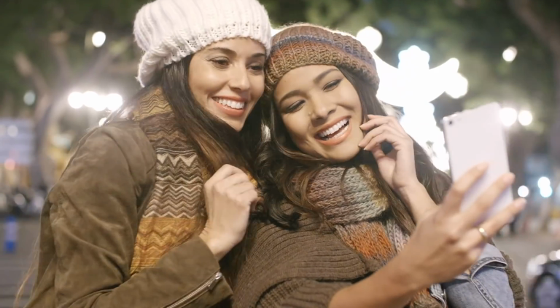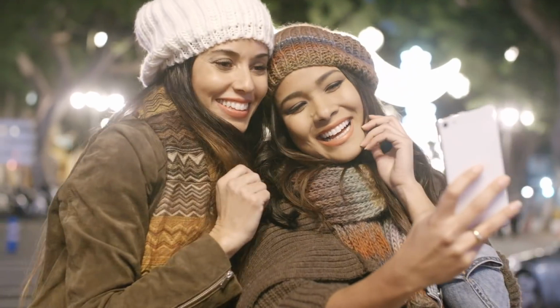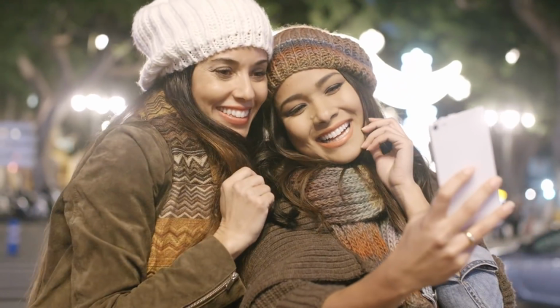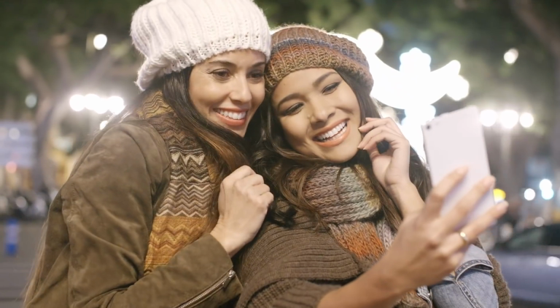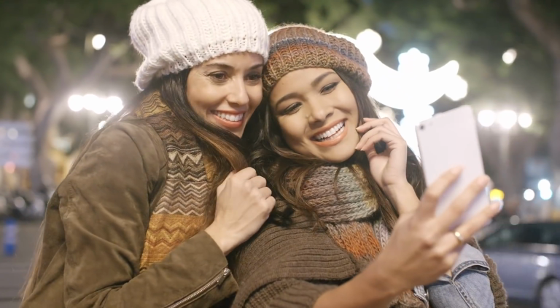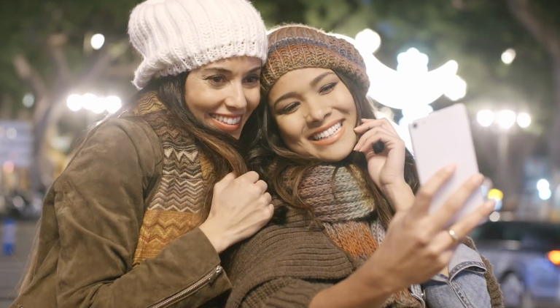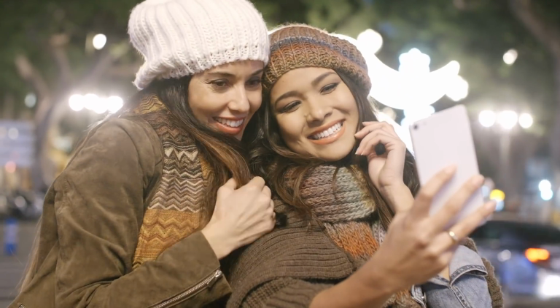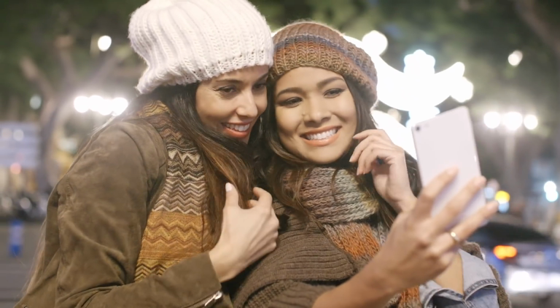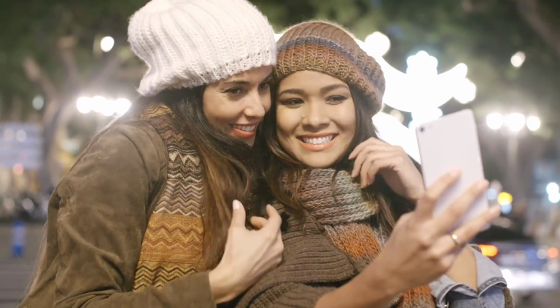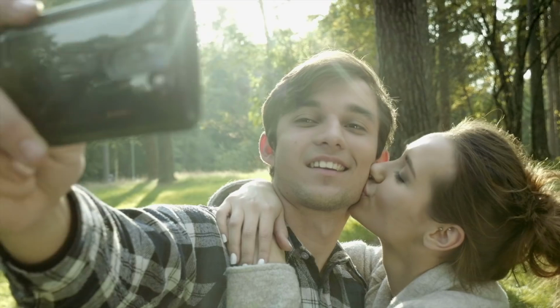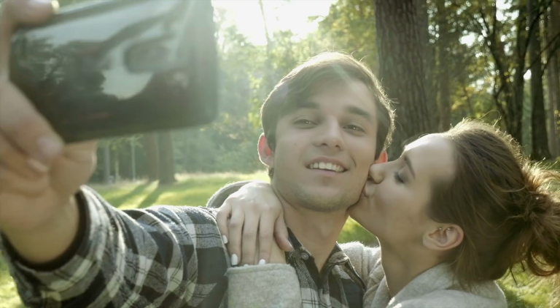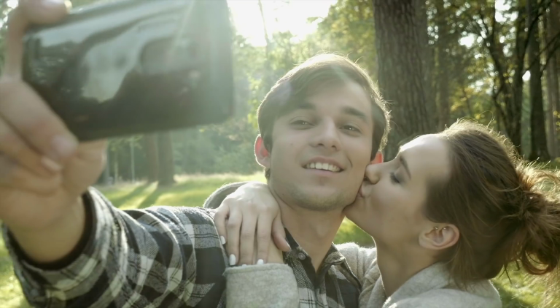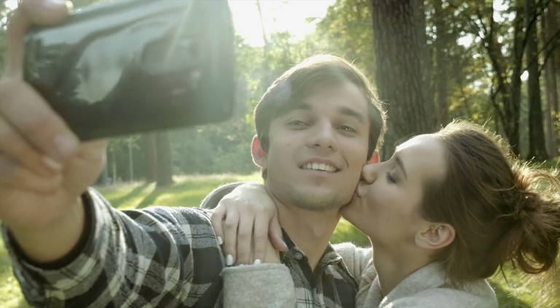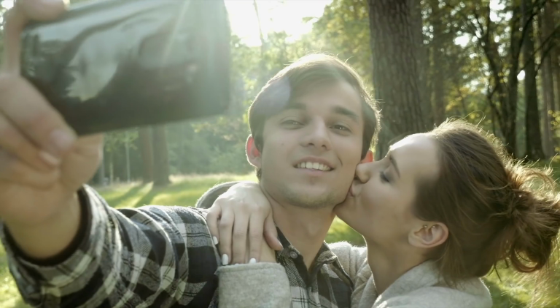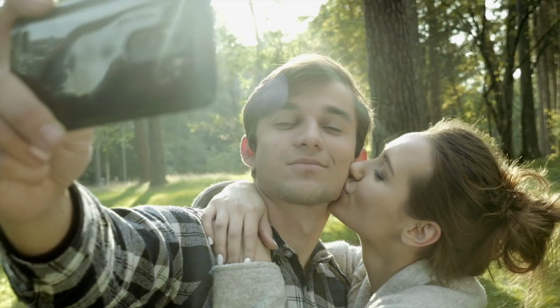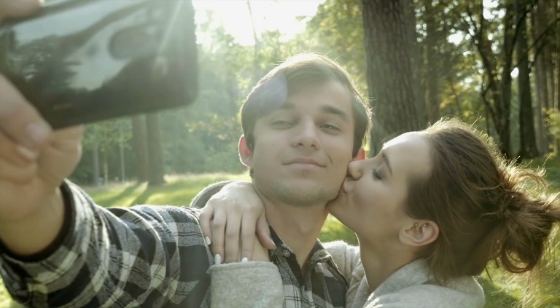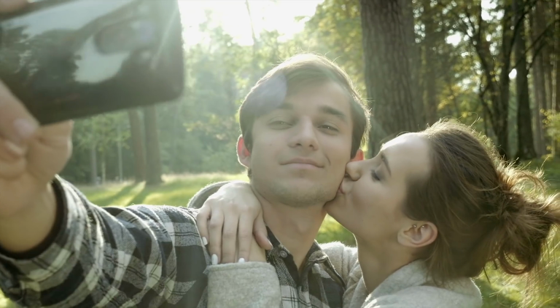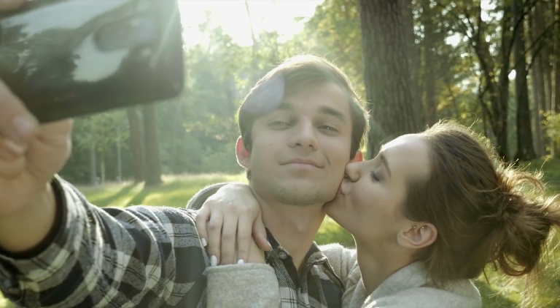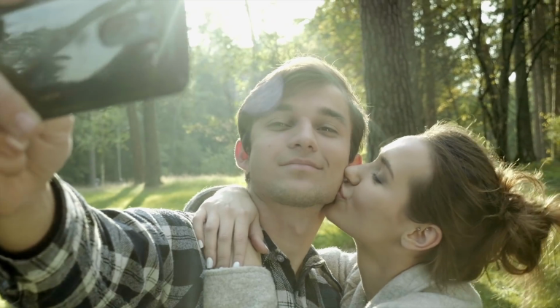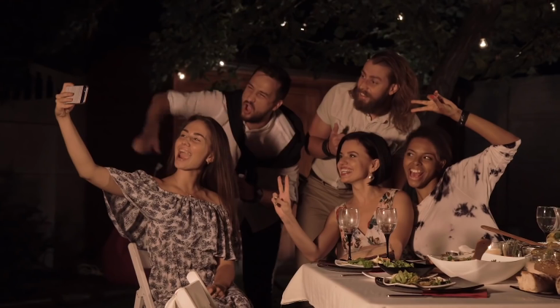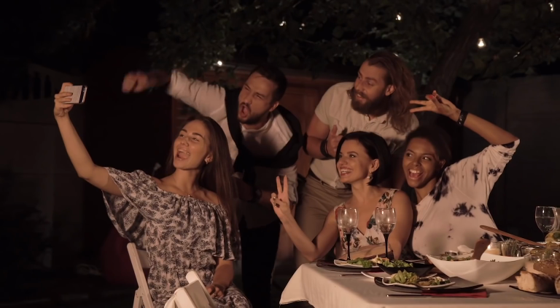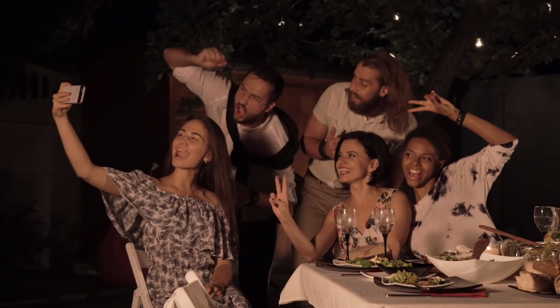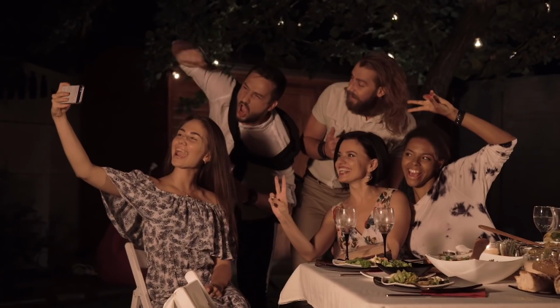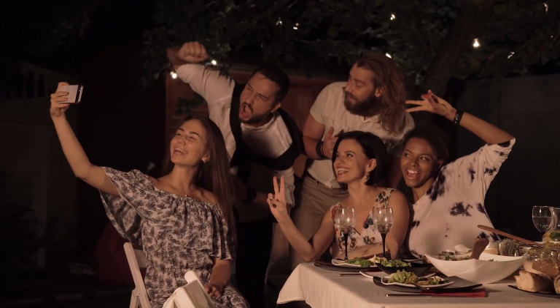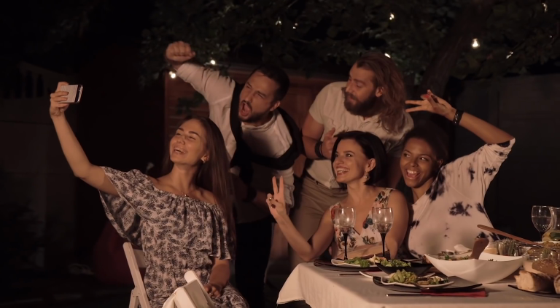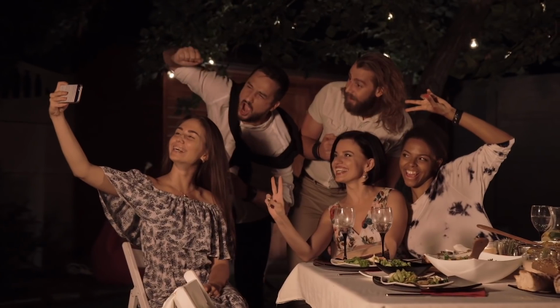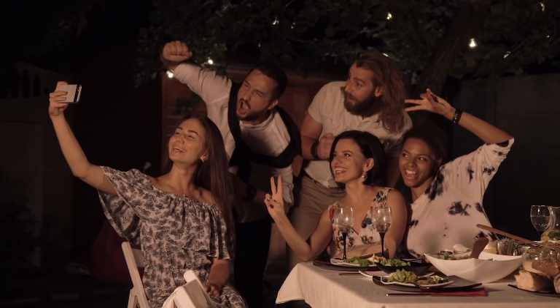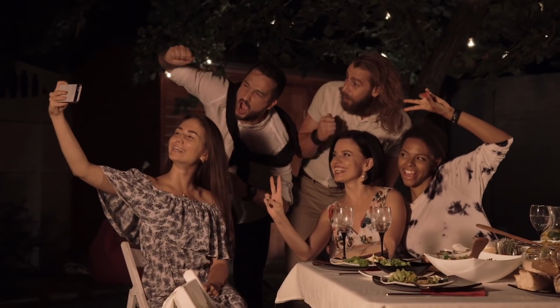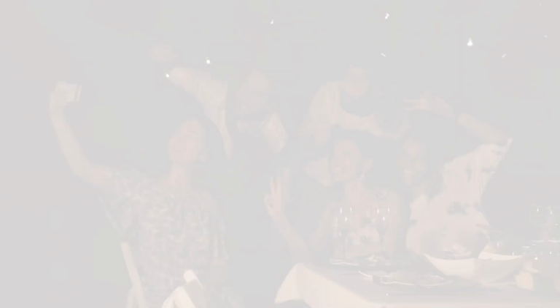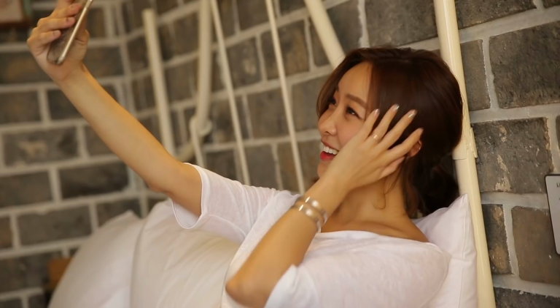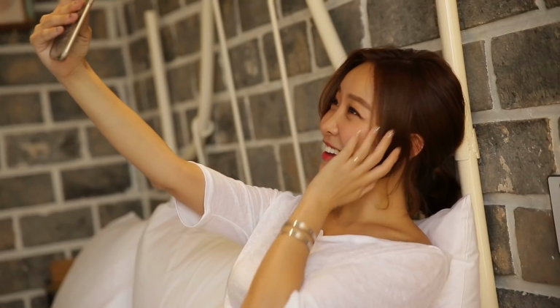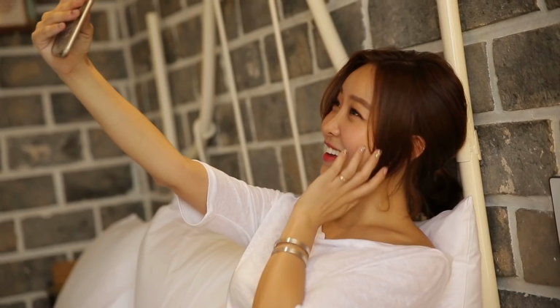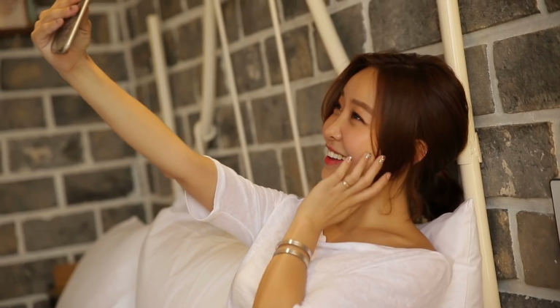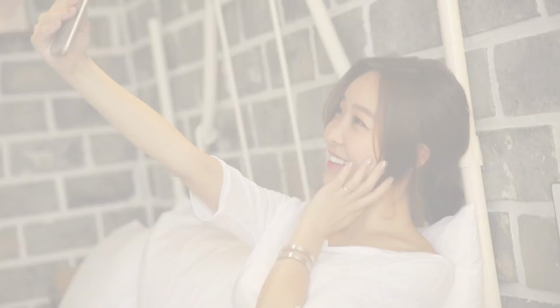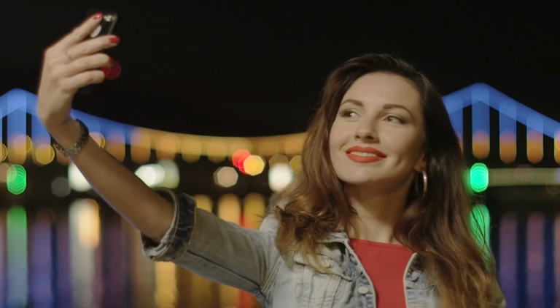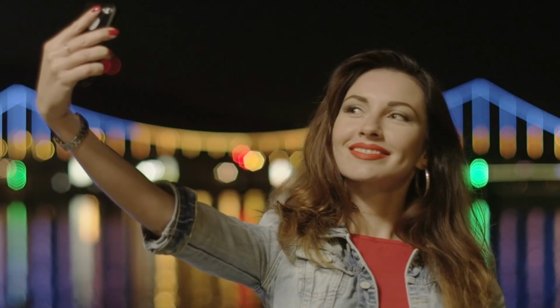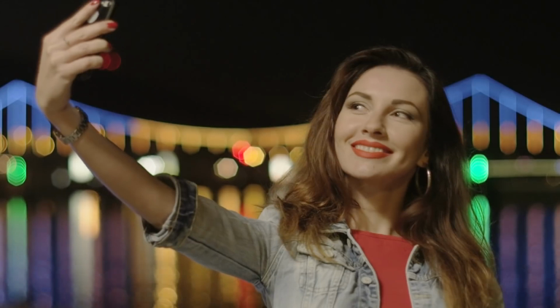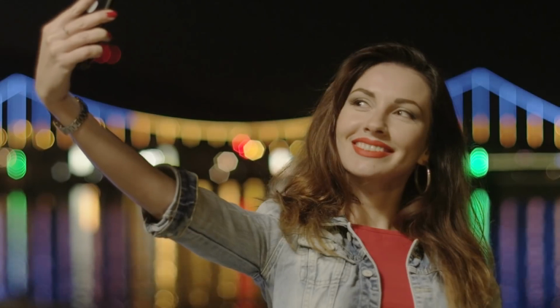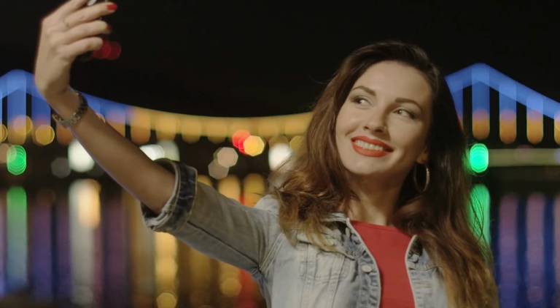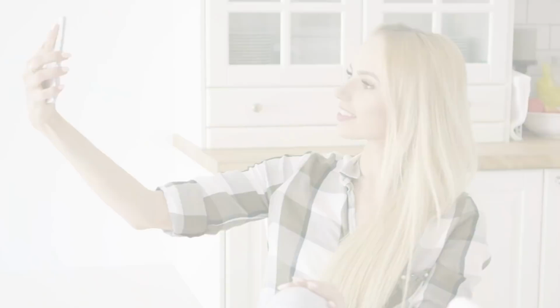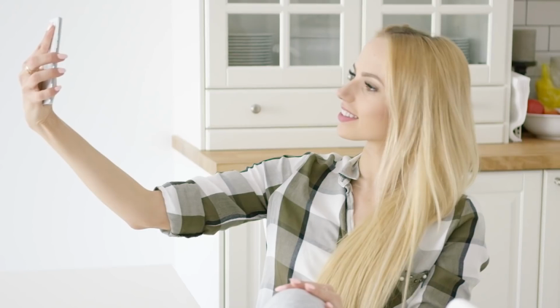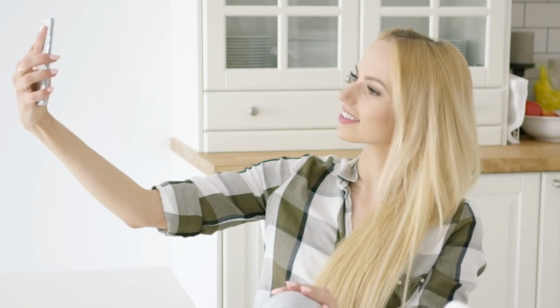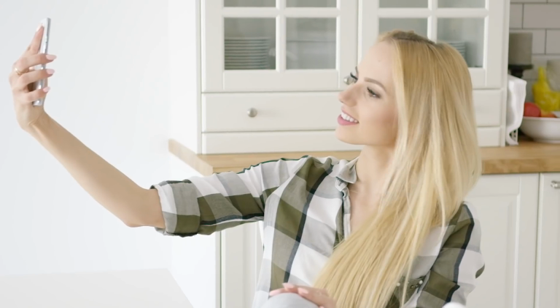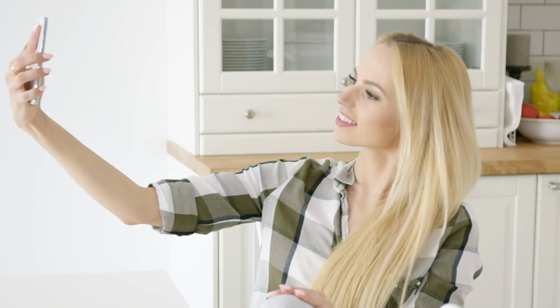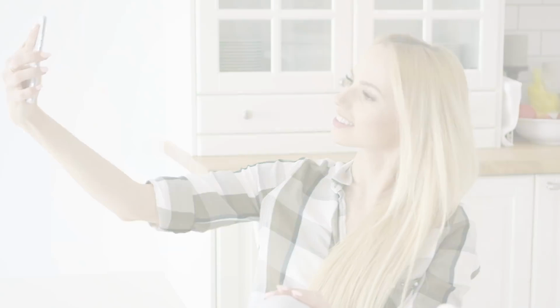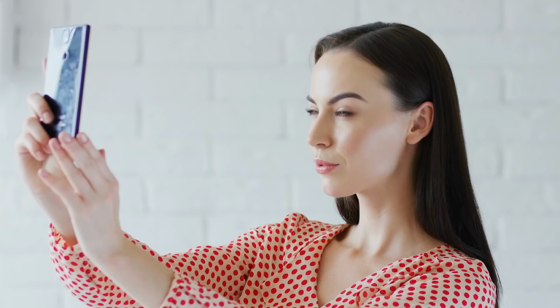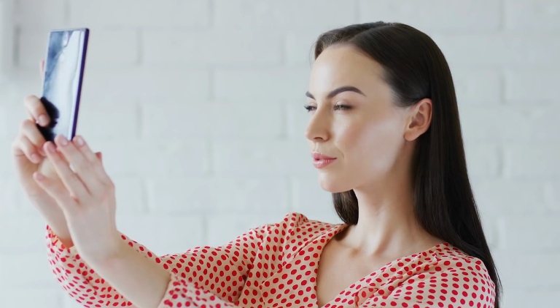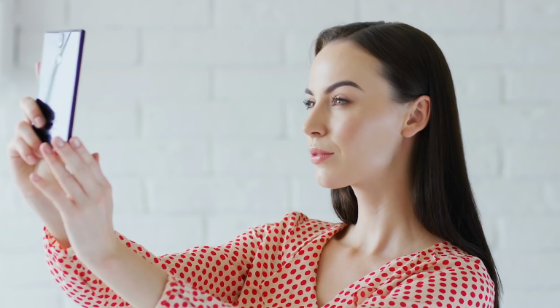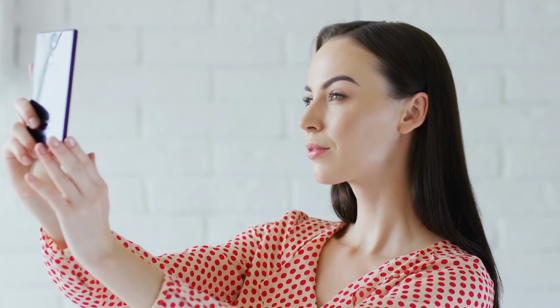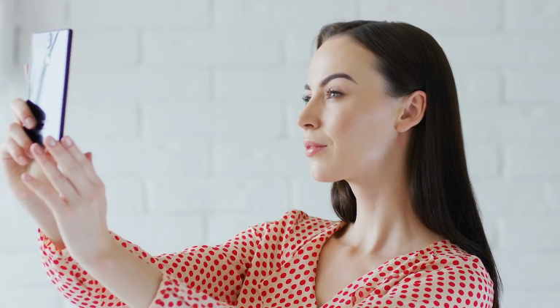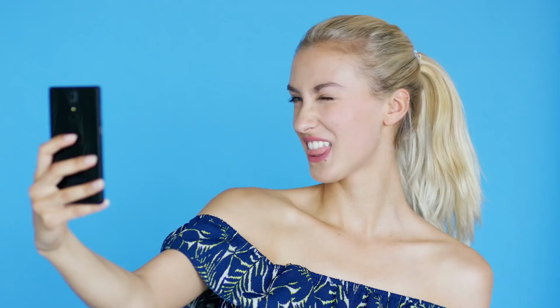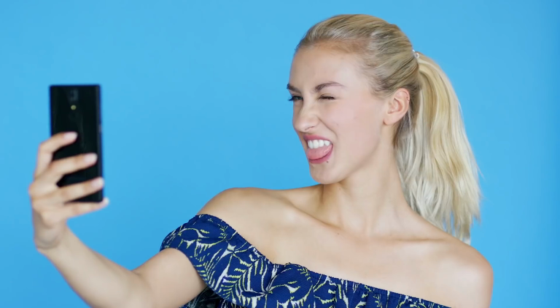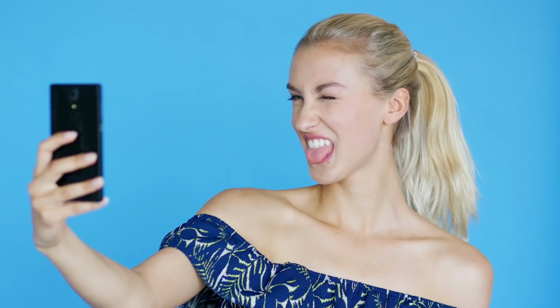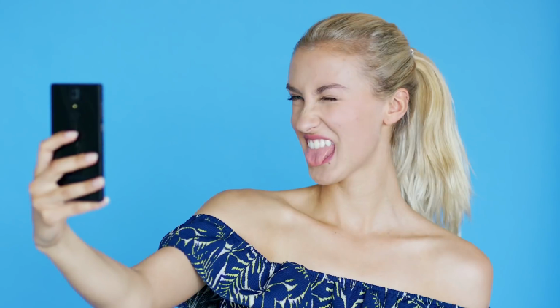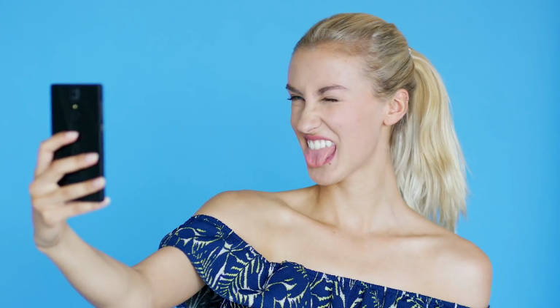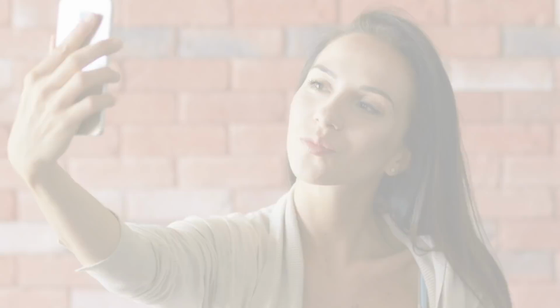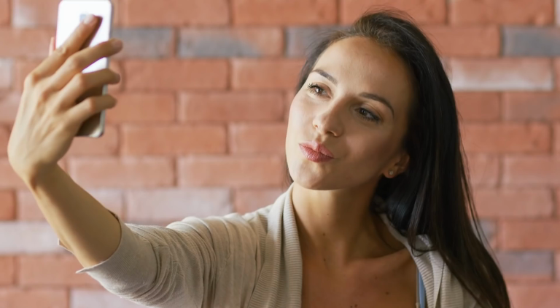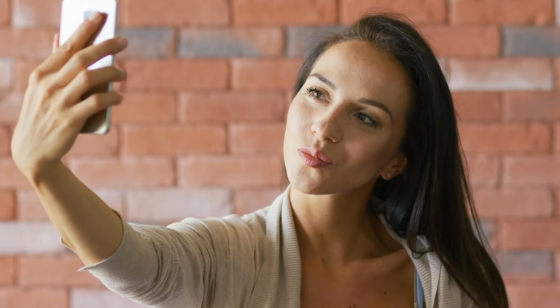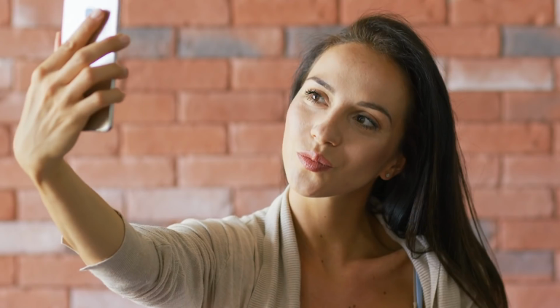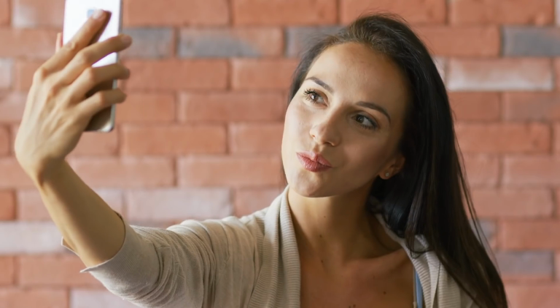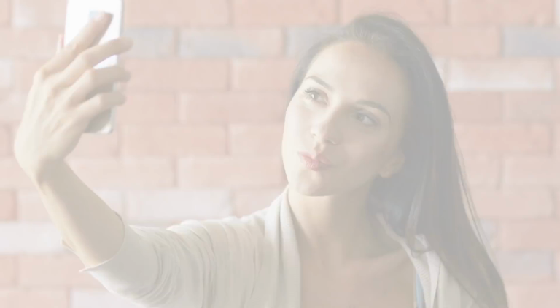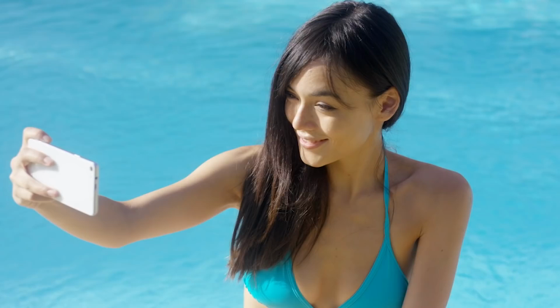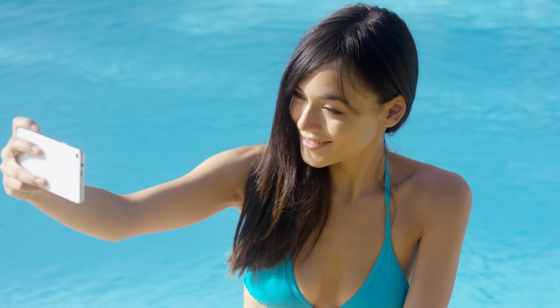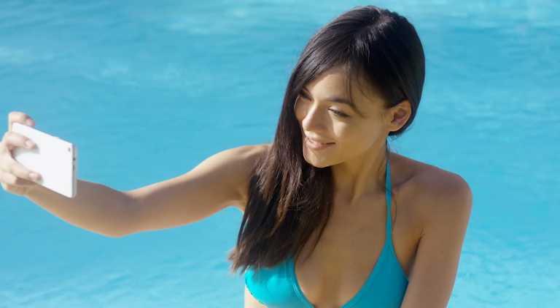This year alone, over a trillion pictures will be taken, and each day 95 million will be uploaded to social media.